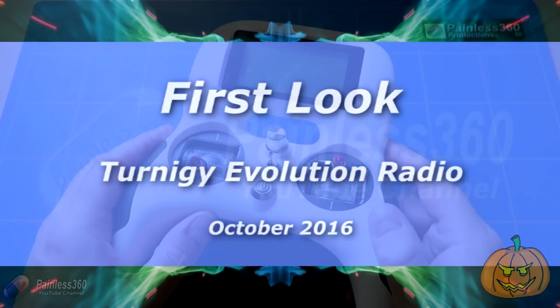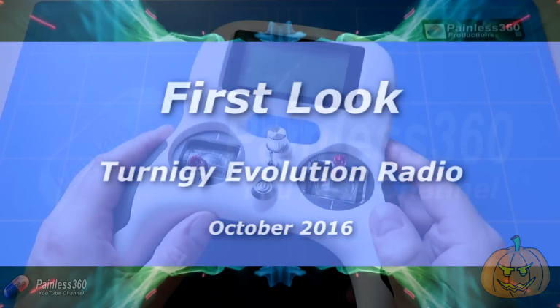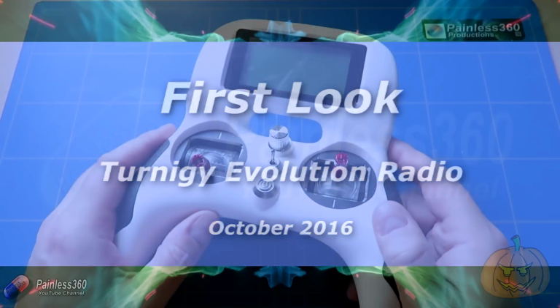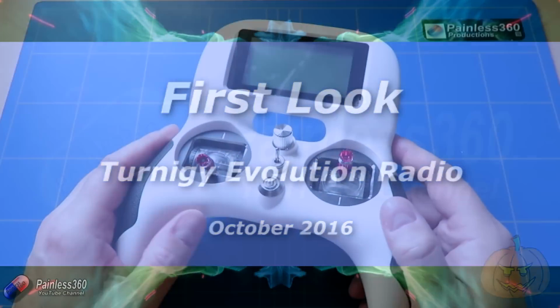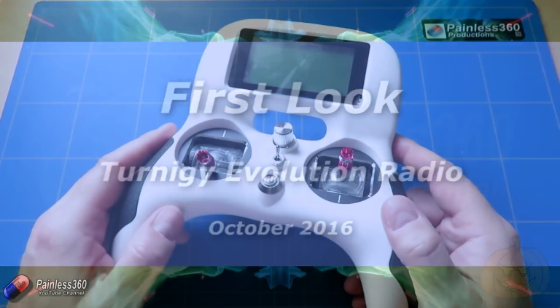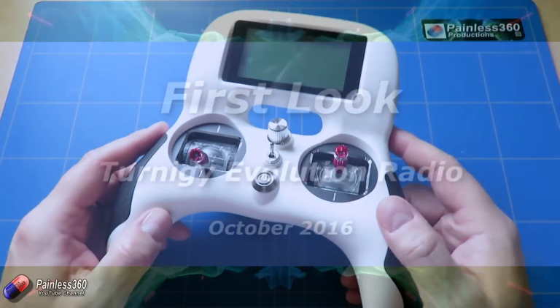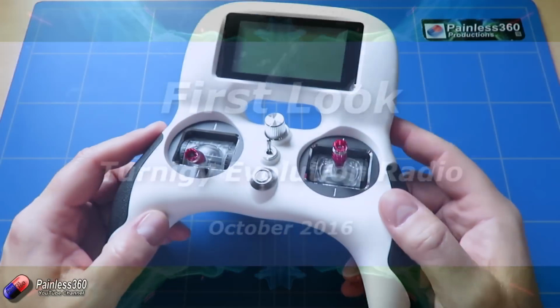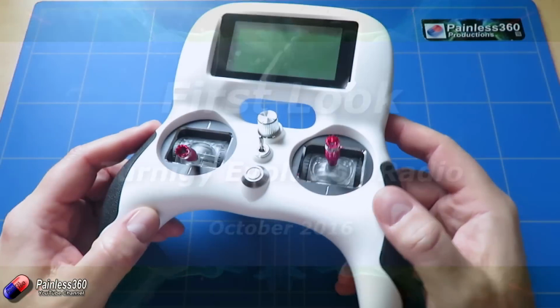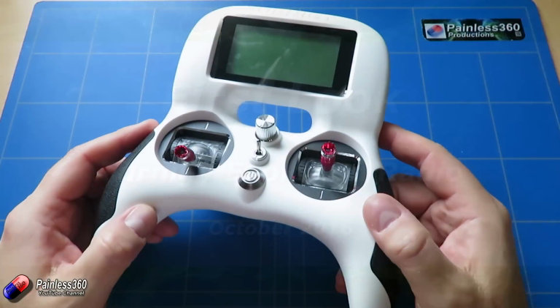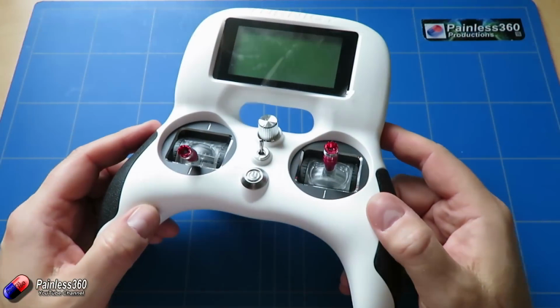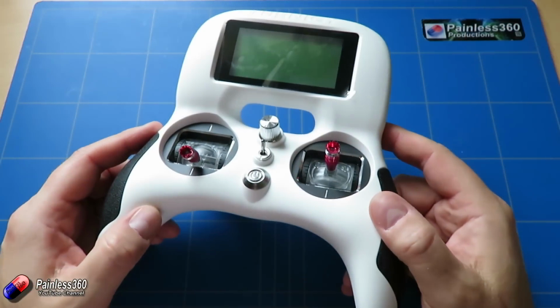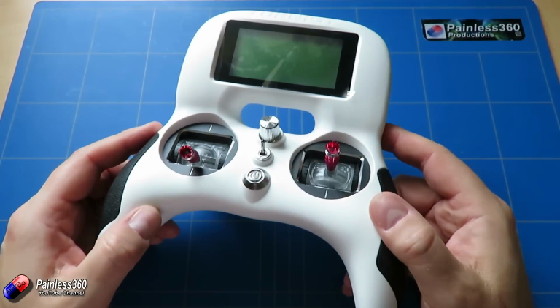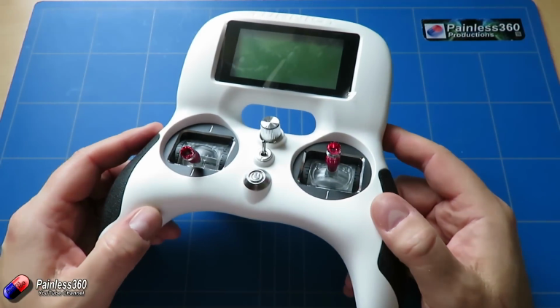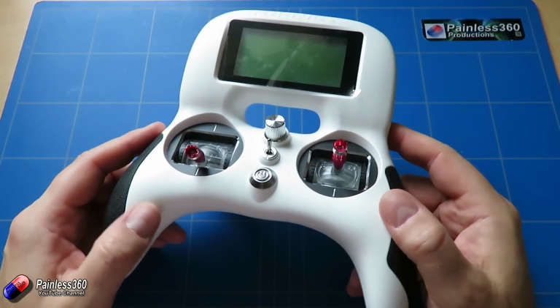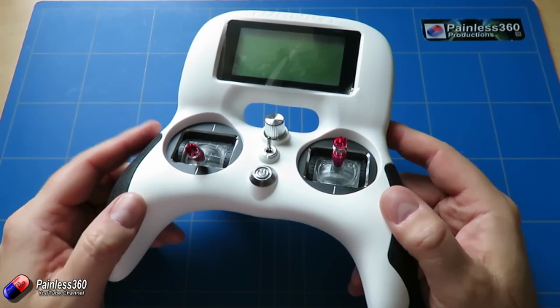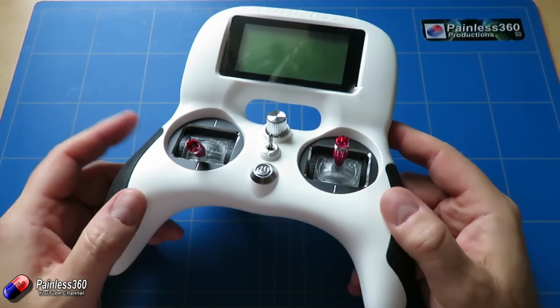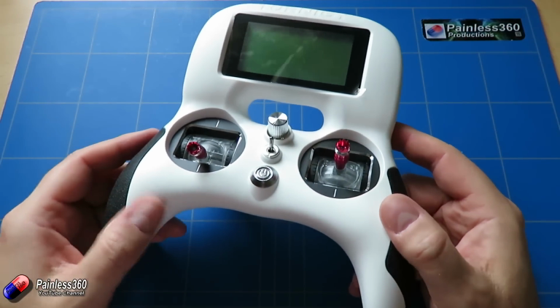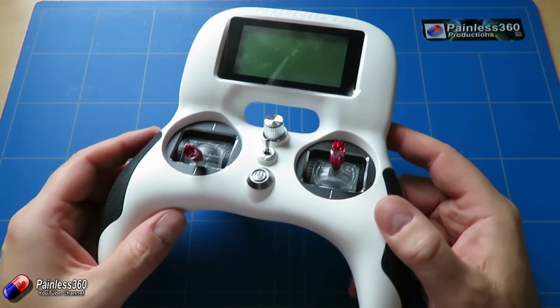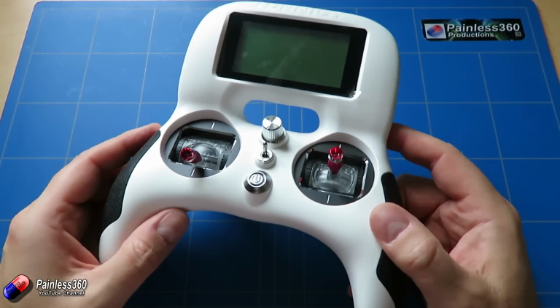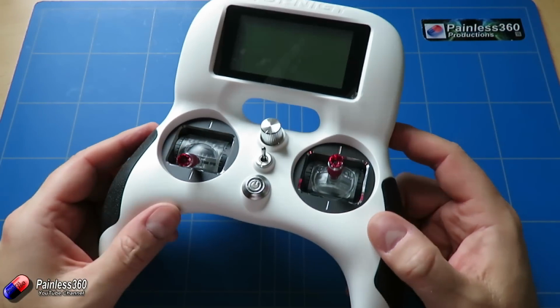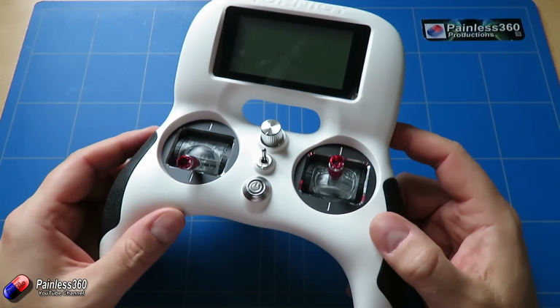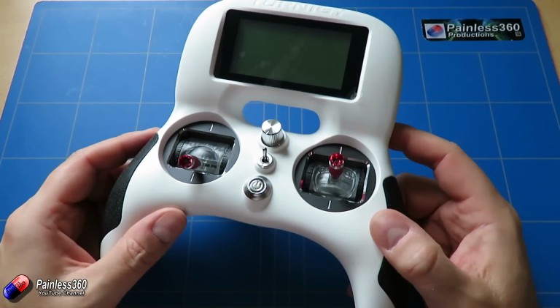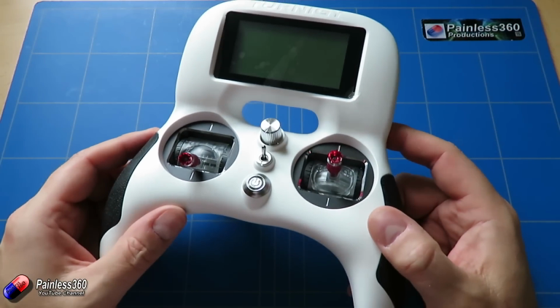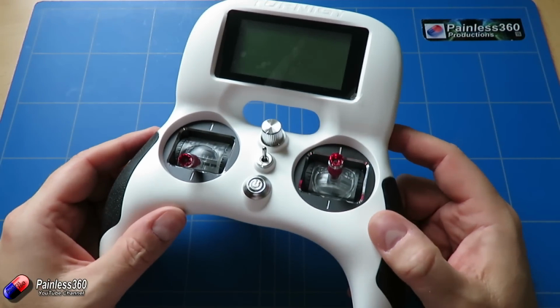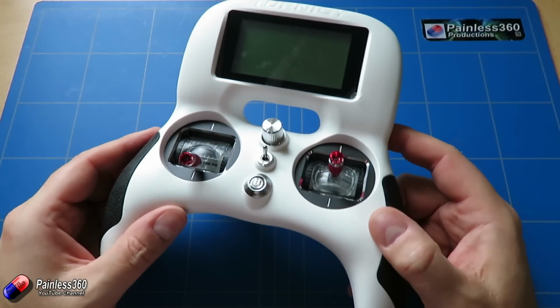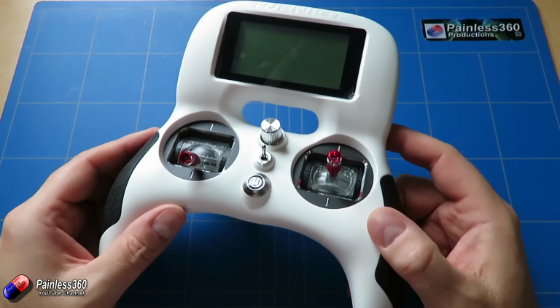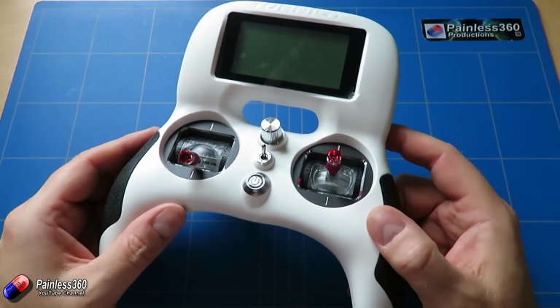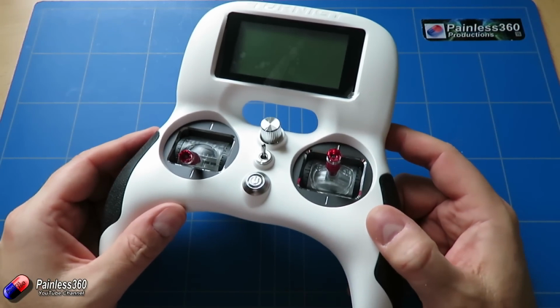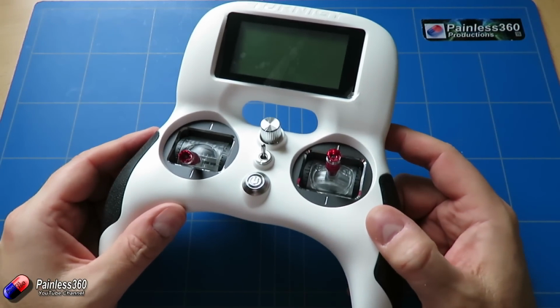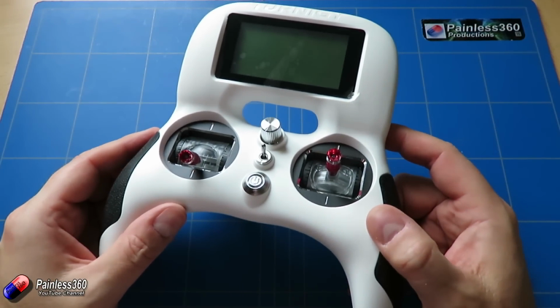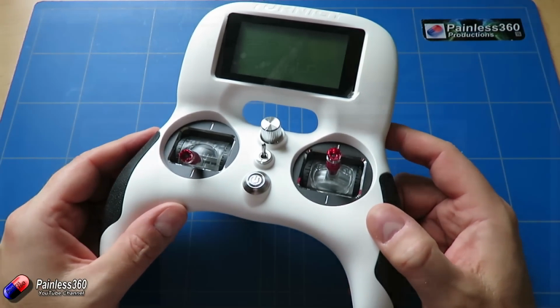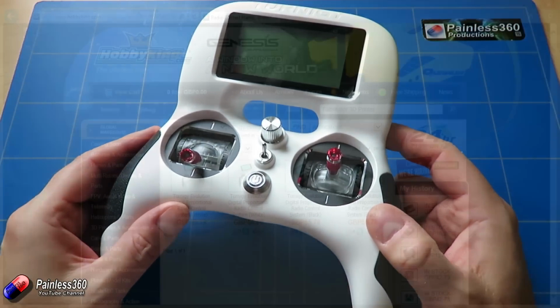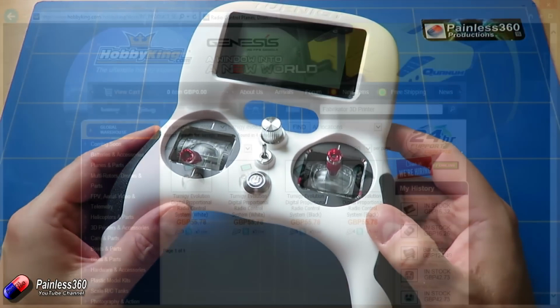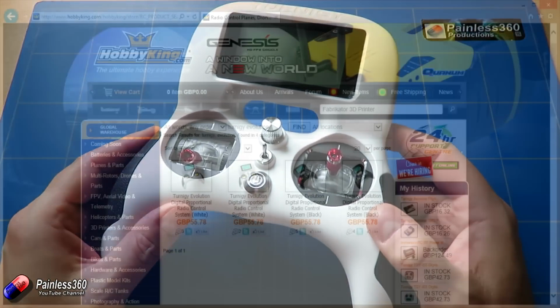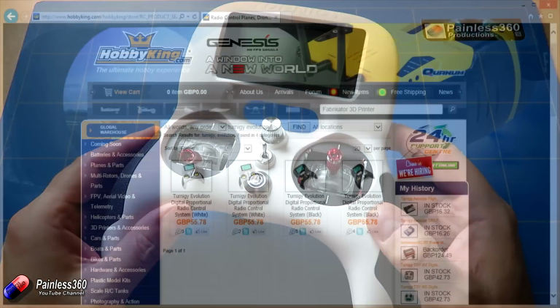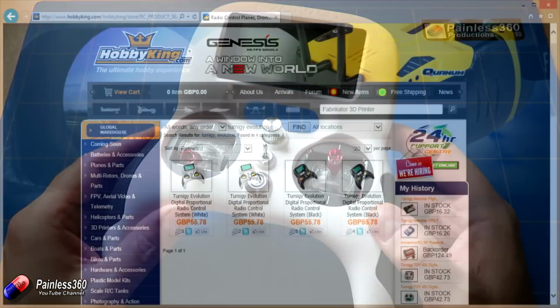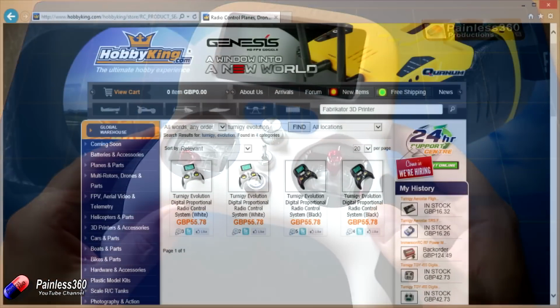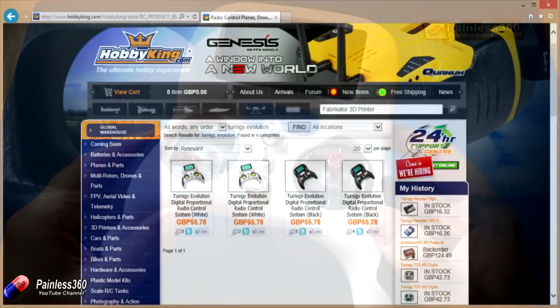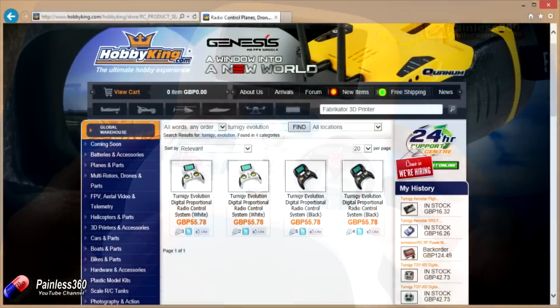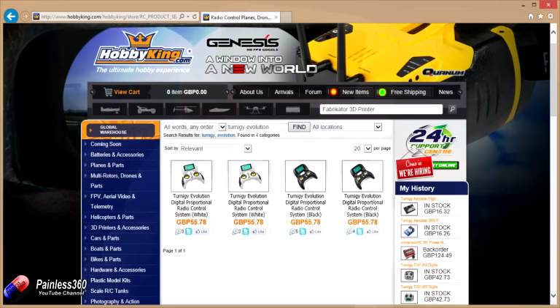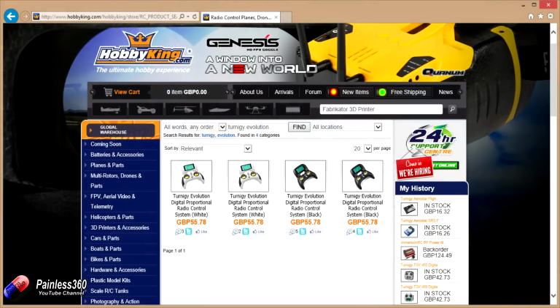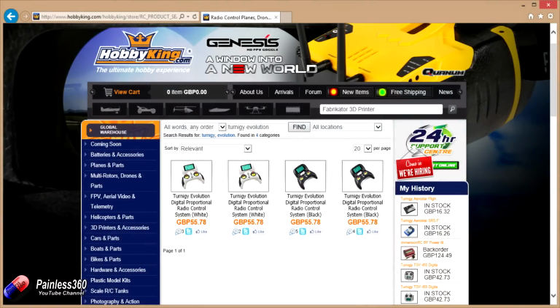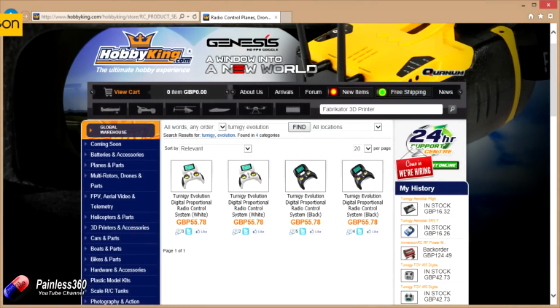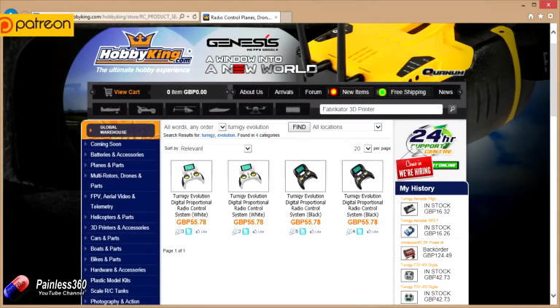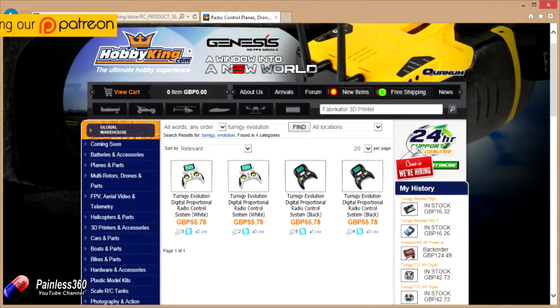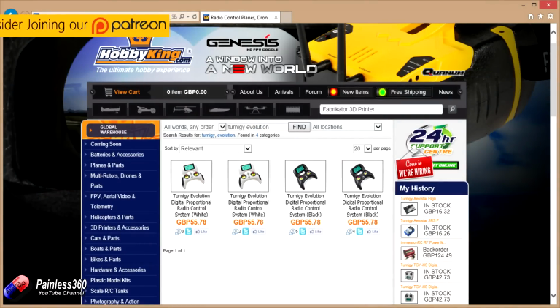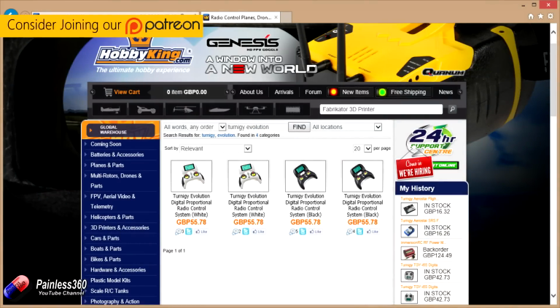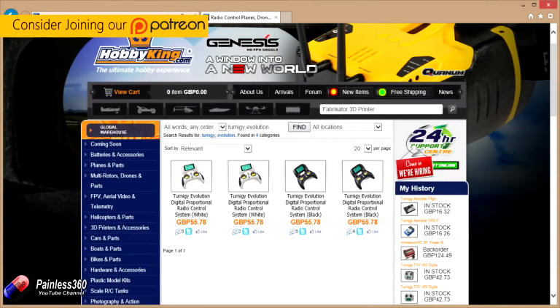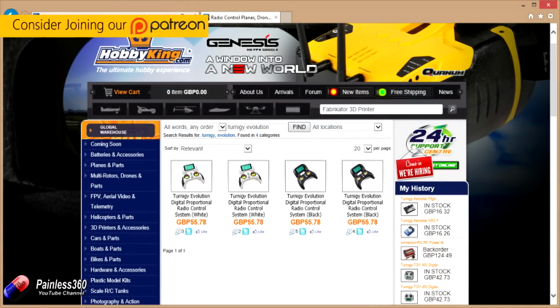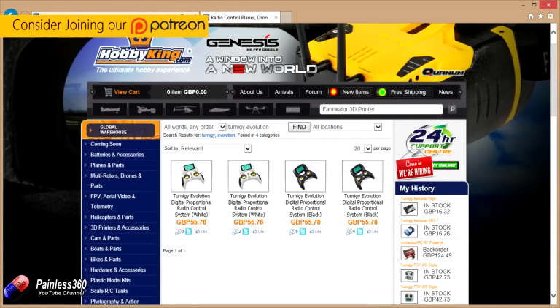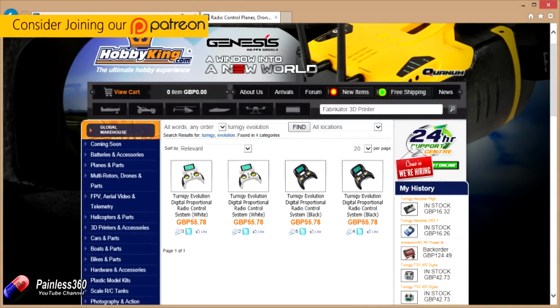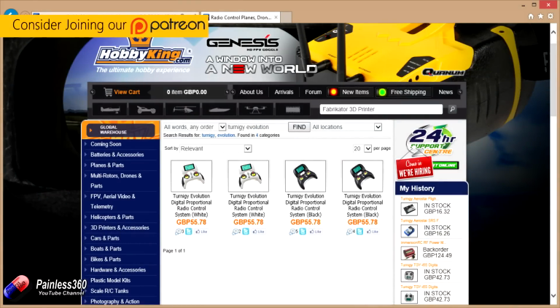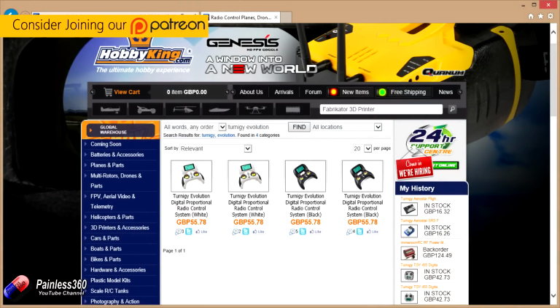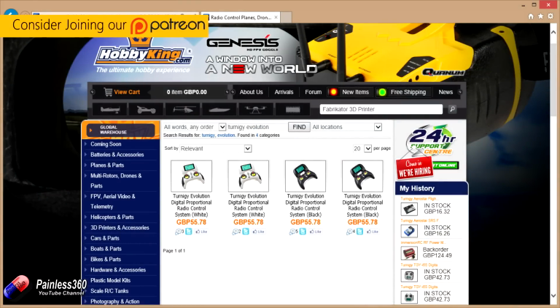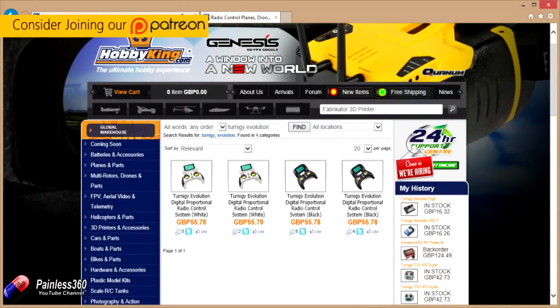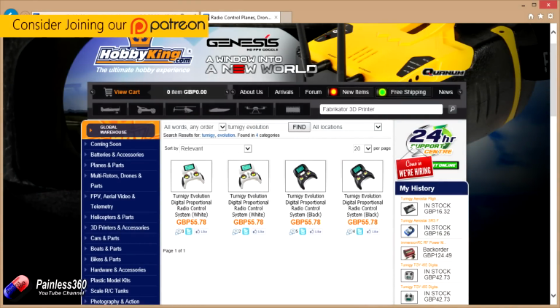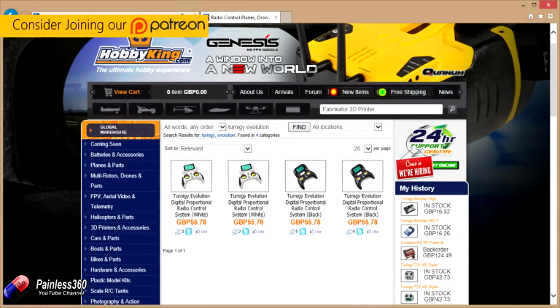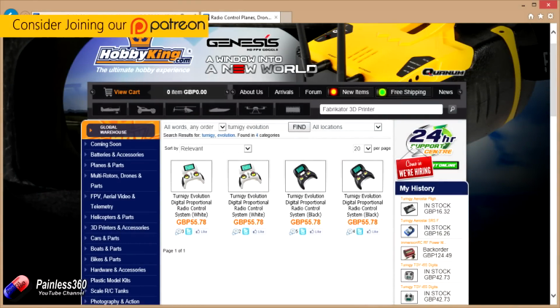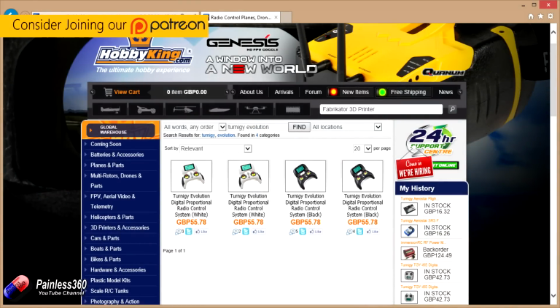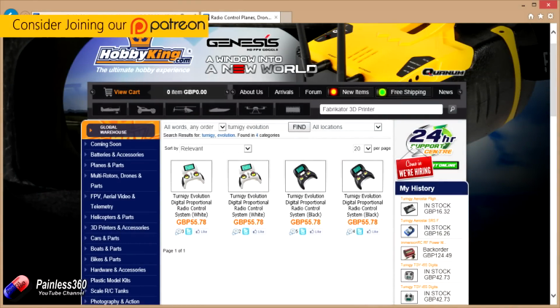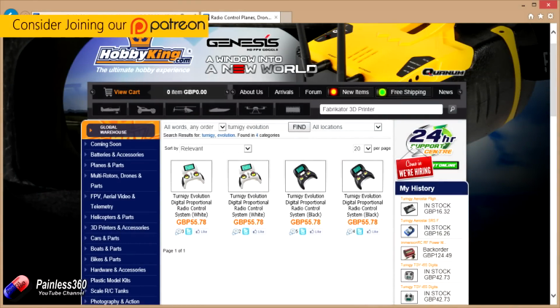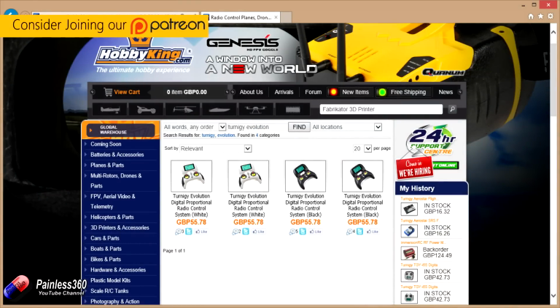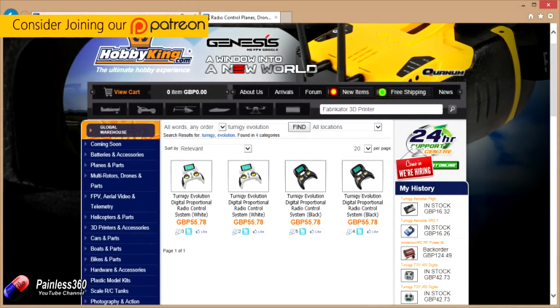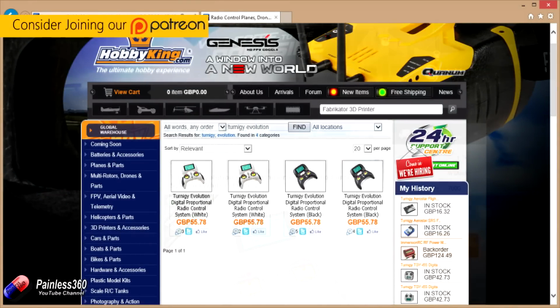Welcome to the video. In this video we're going to take a first look at this thing here. This is the Turnagy Evolution, a very new radio from Hobby King.